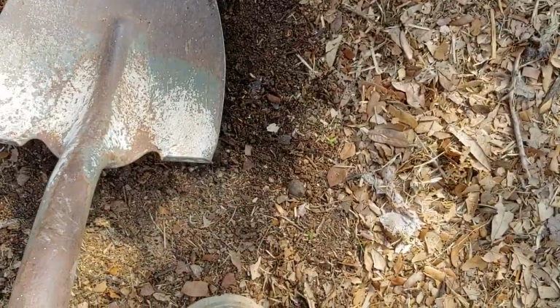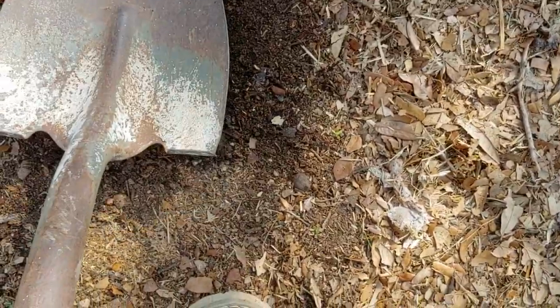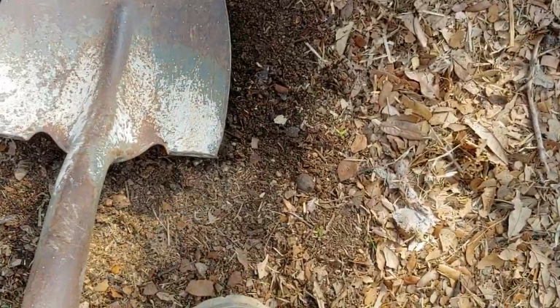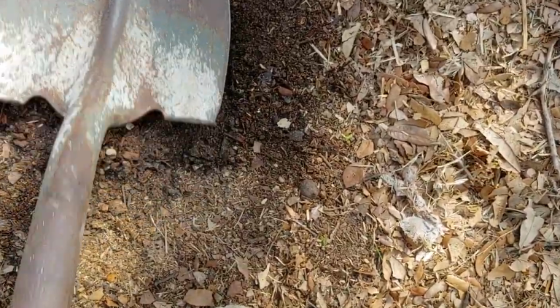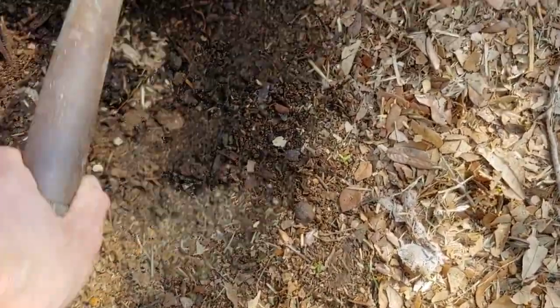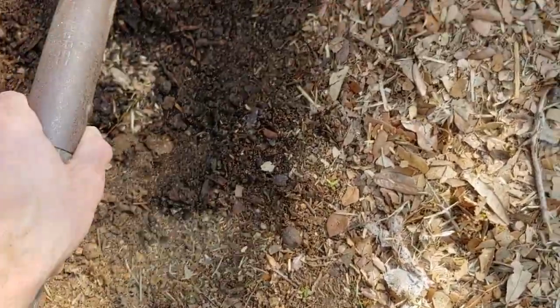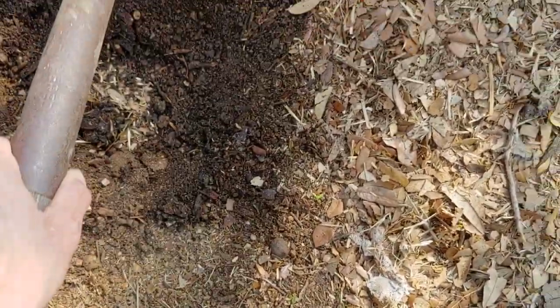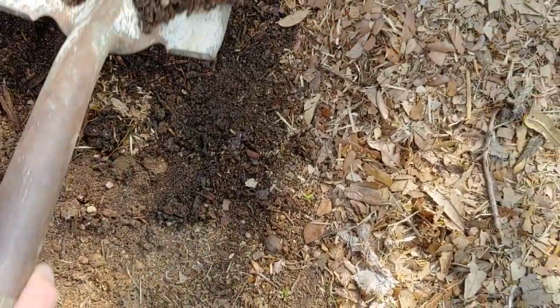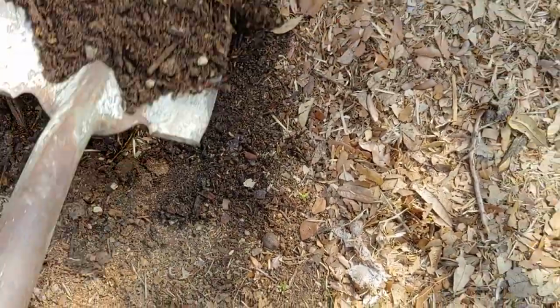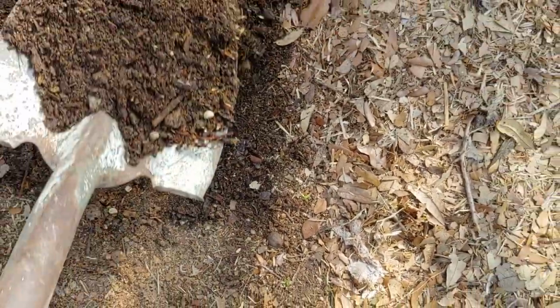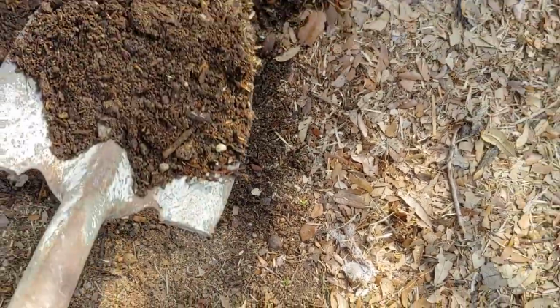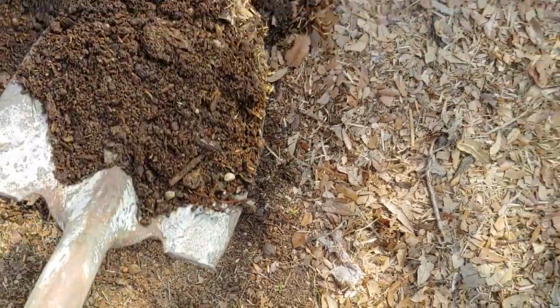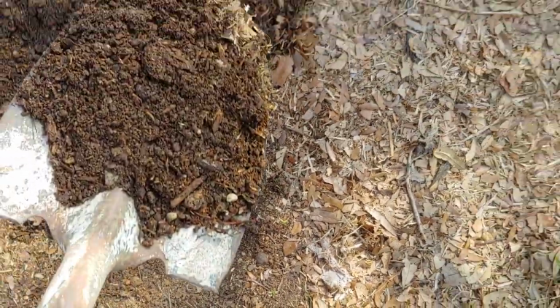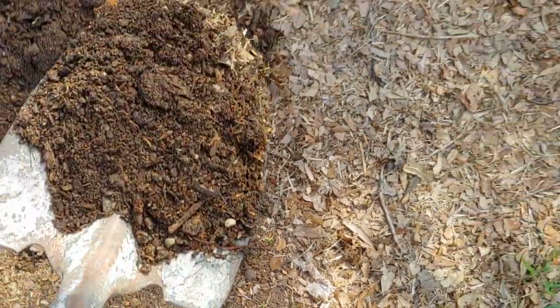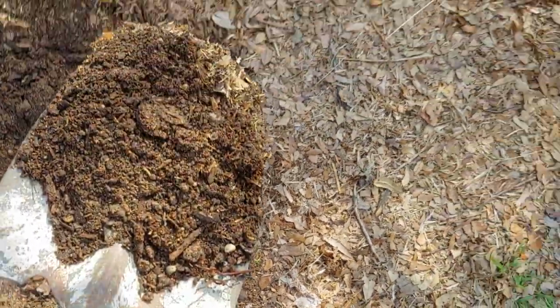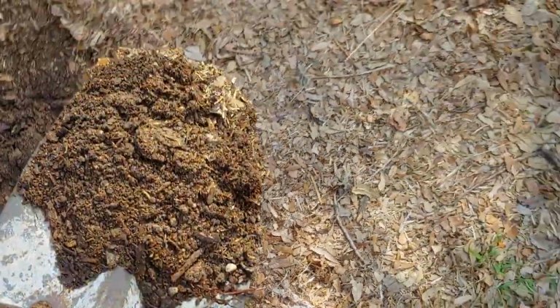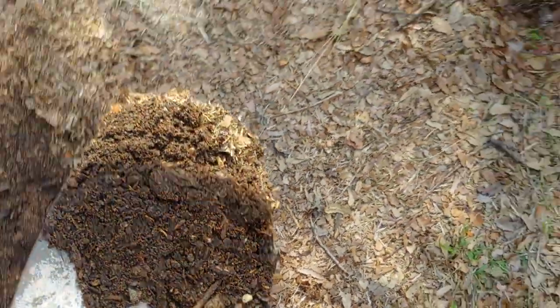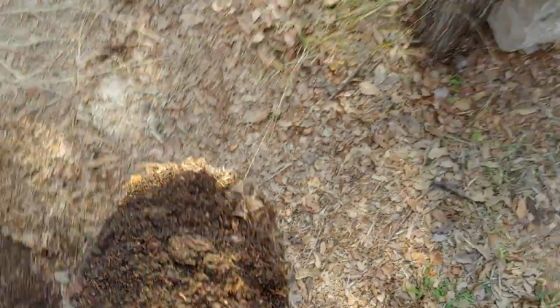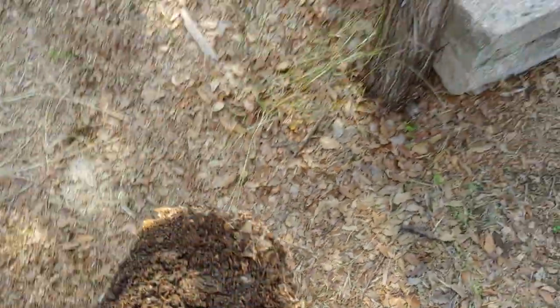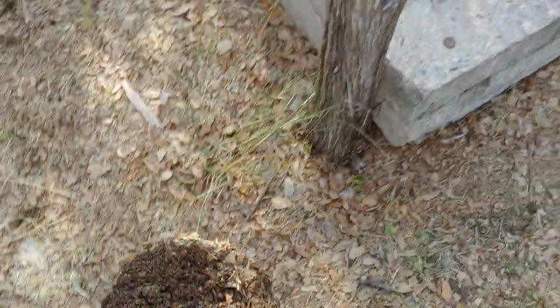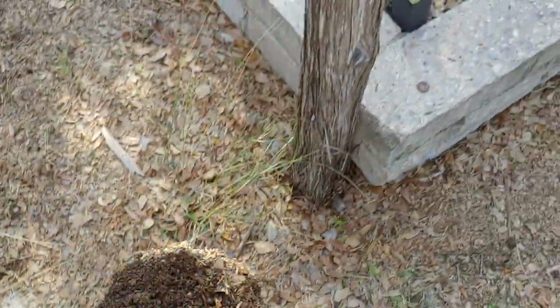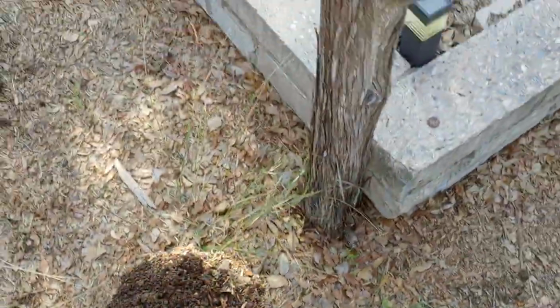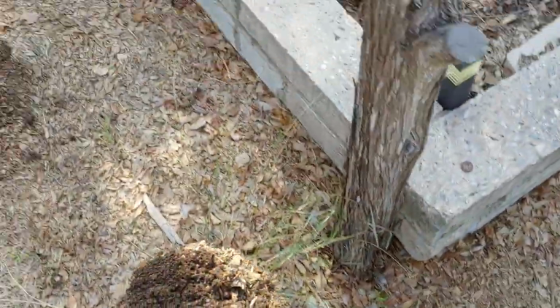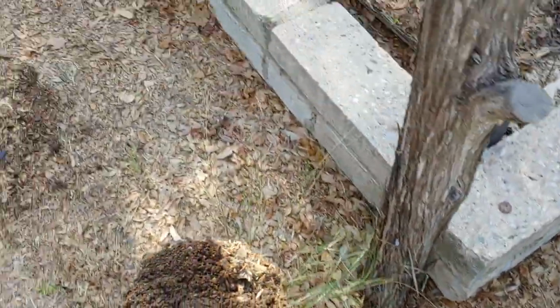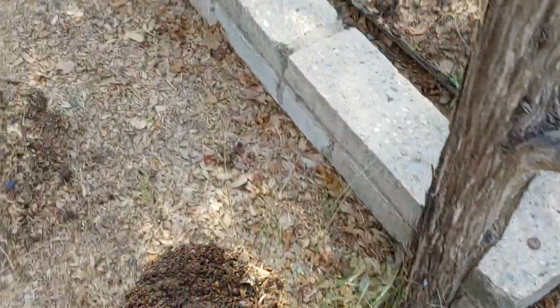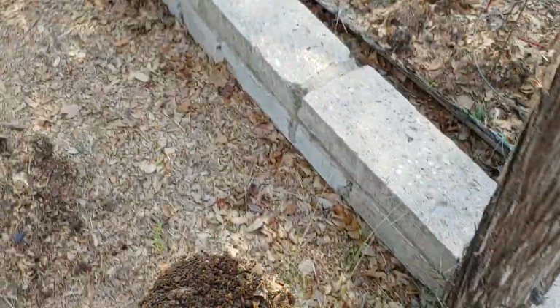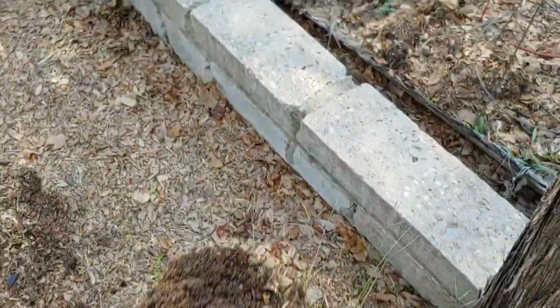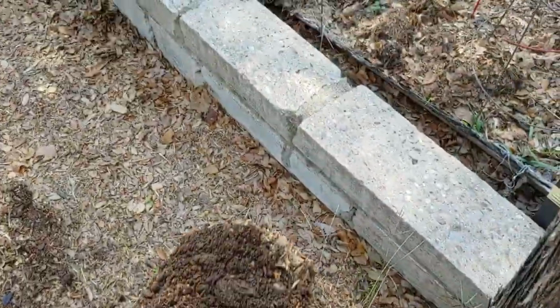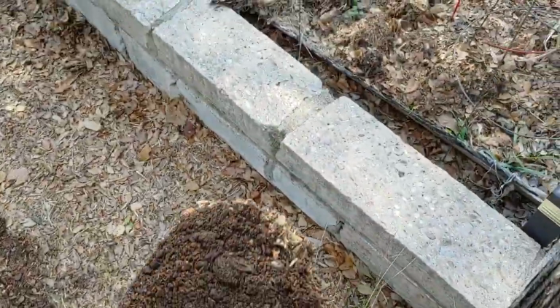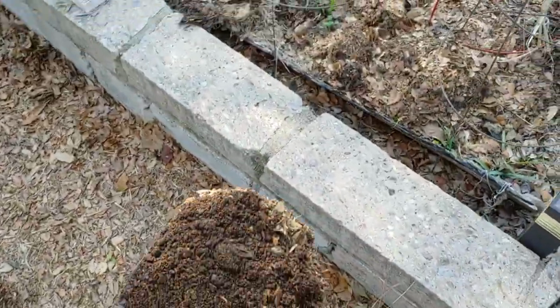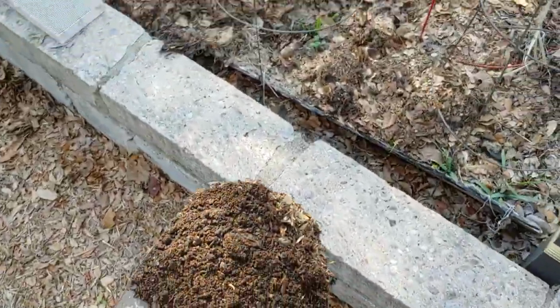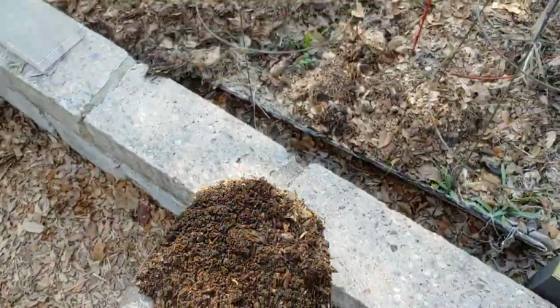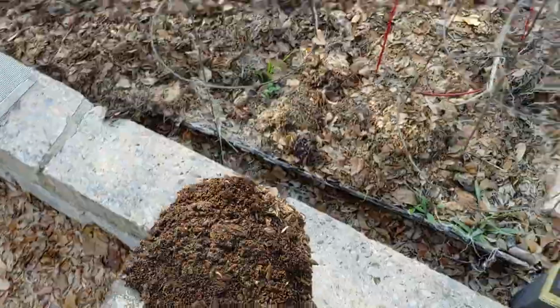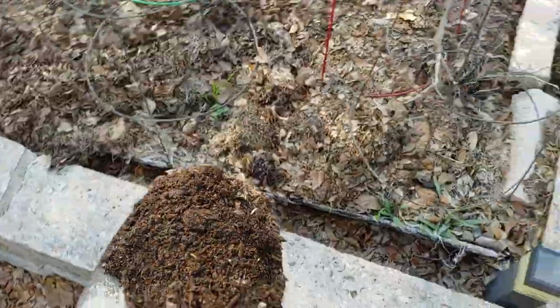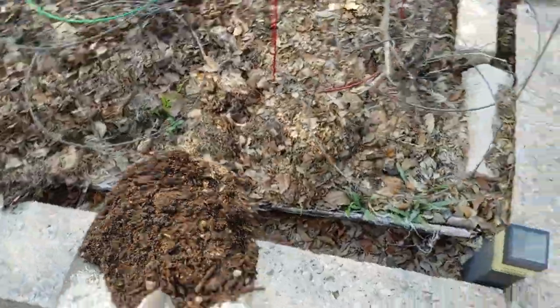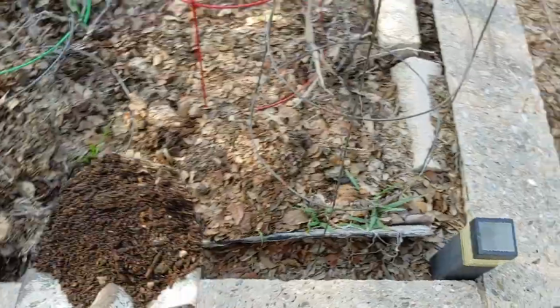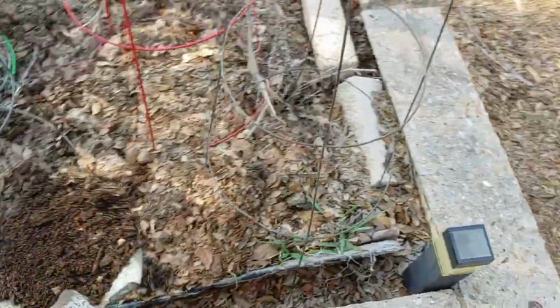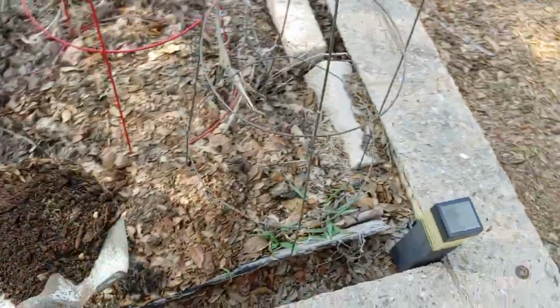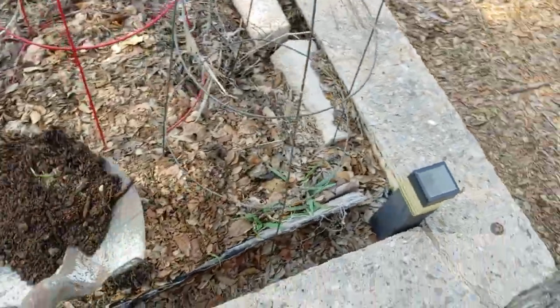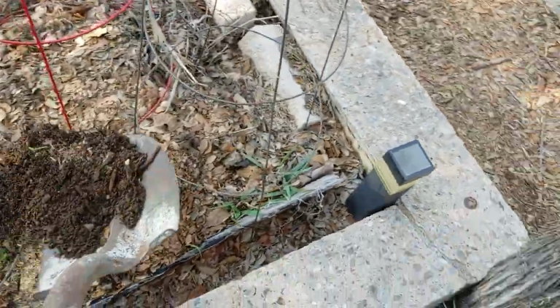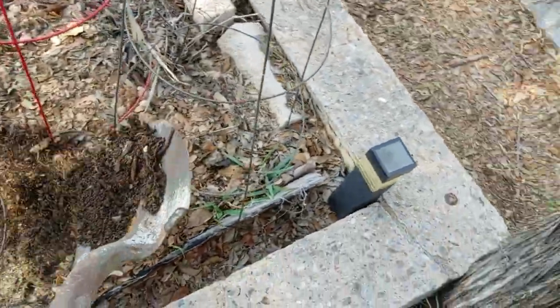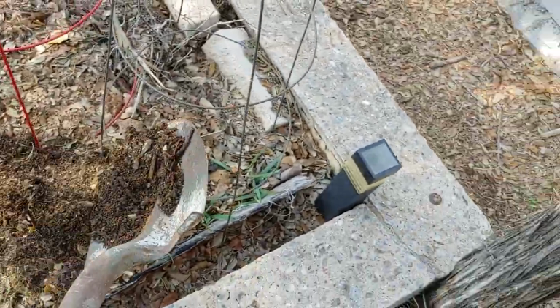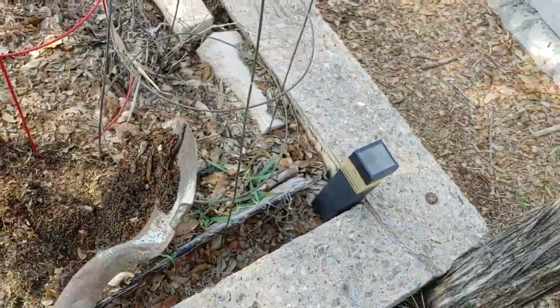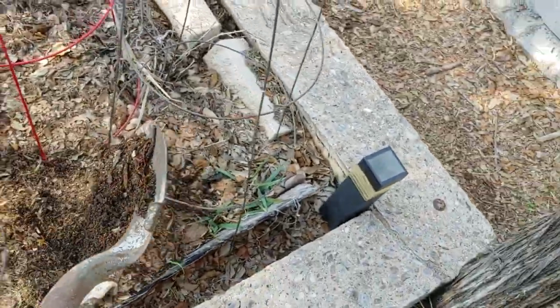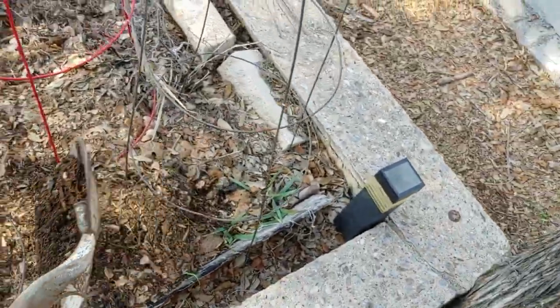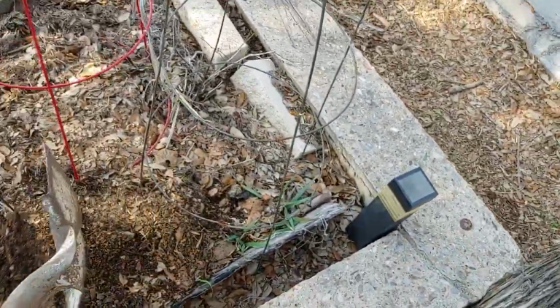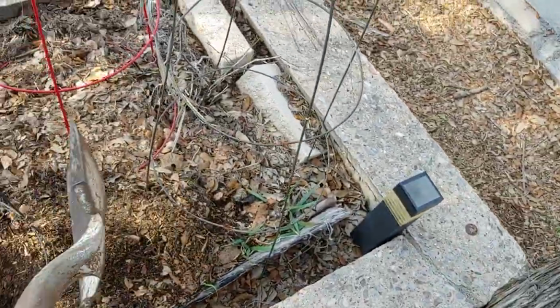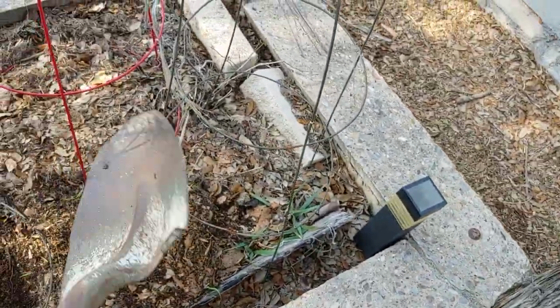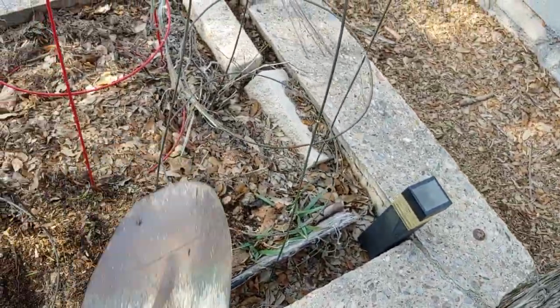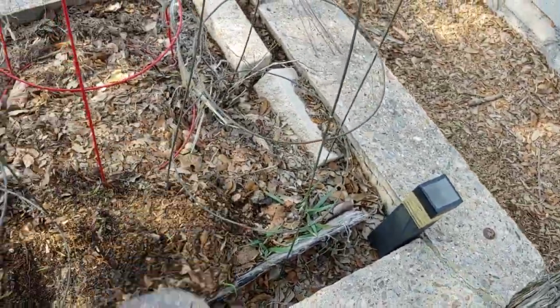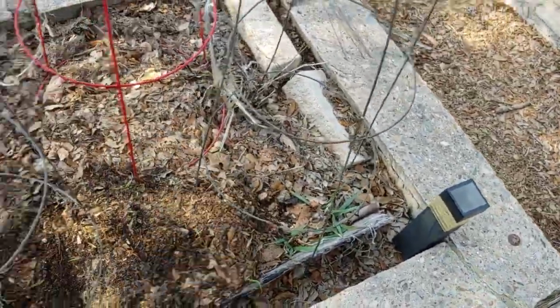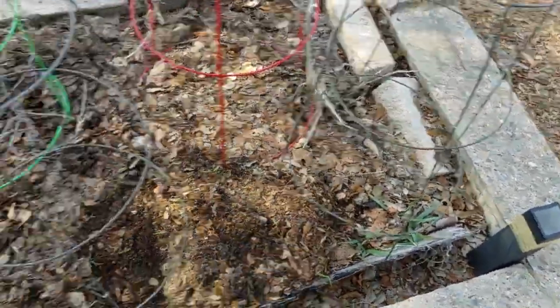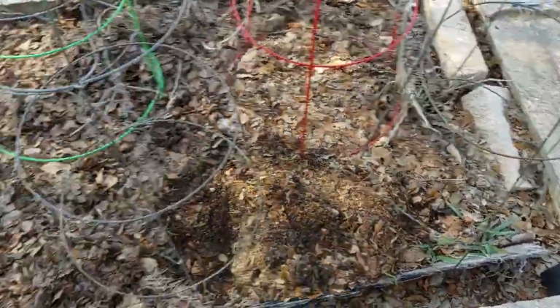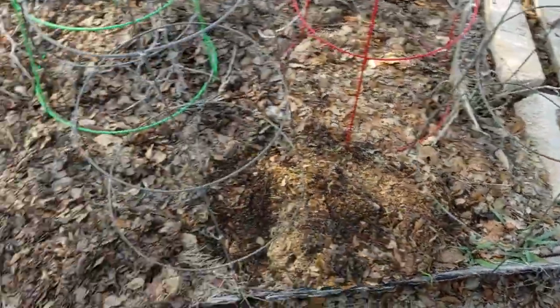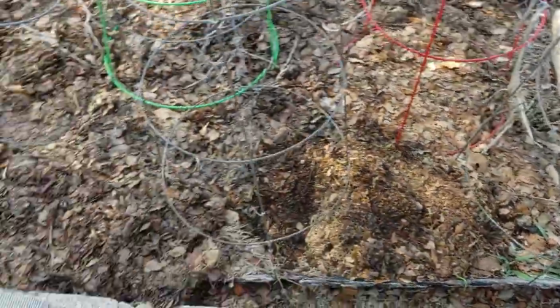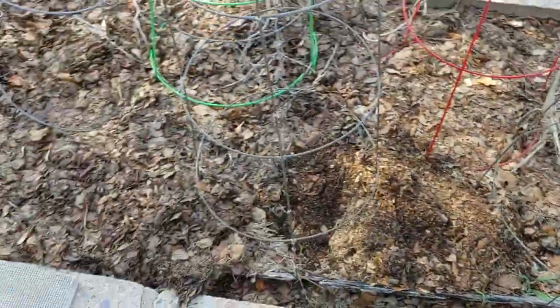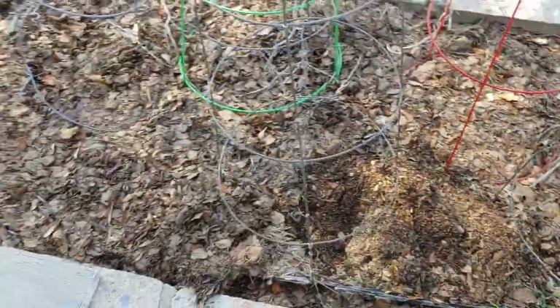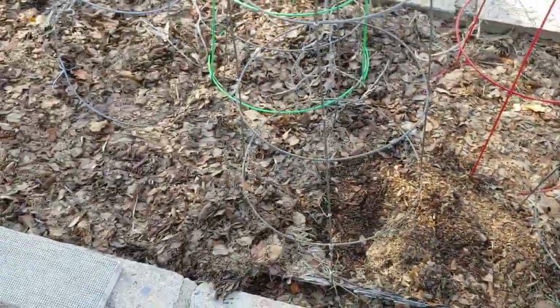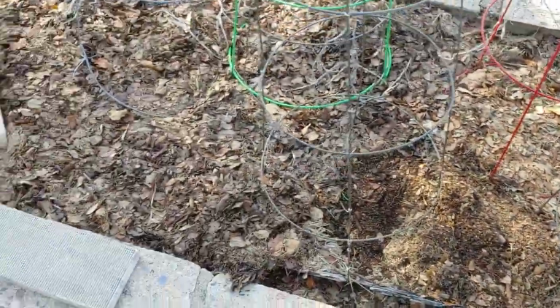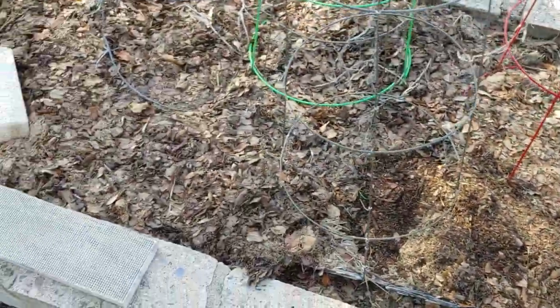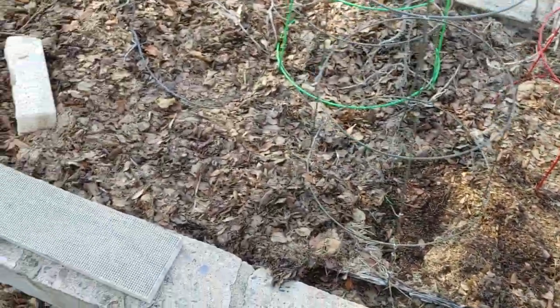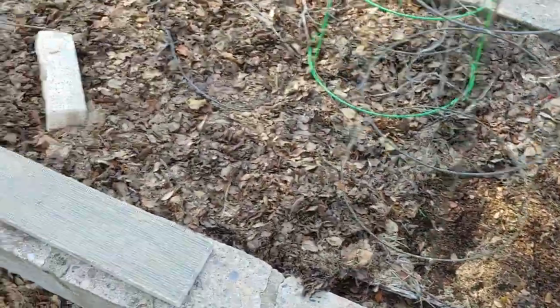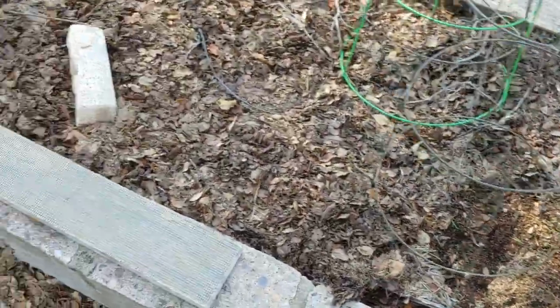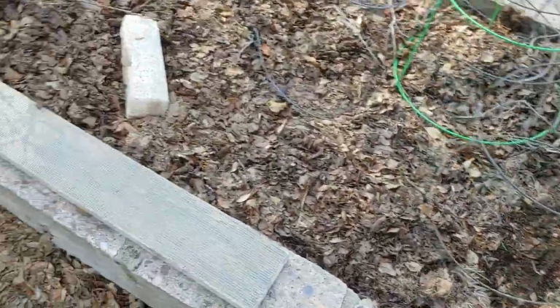I just scoop a bunch of this and throw it into my garden beds. And that's how I make my soil.